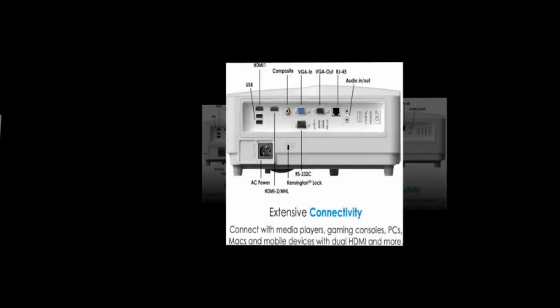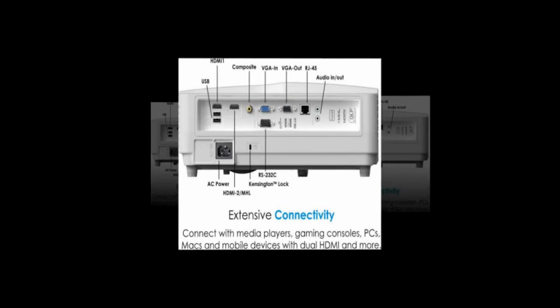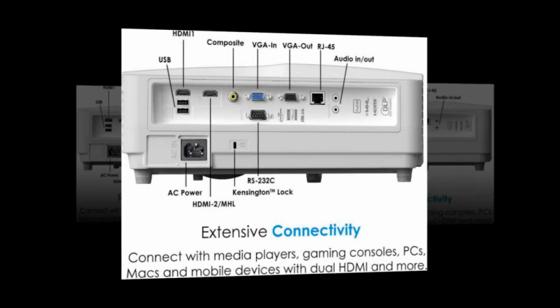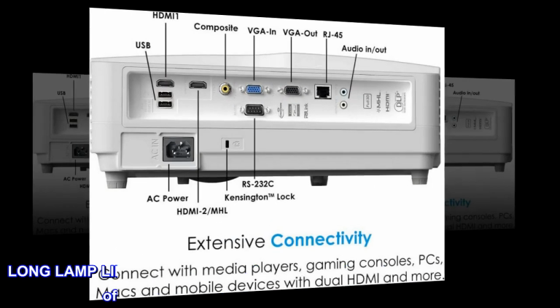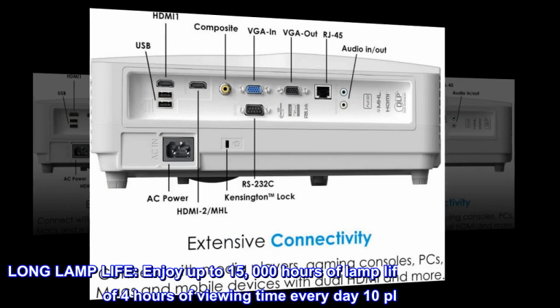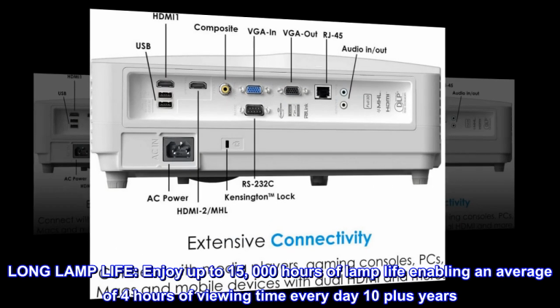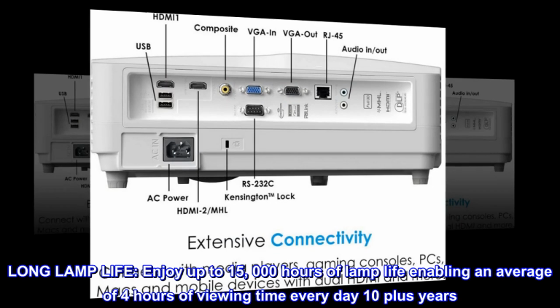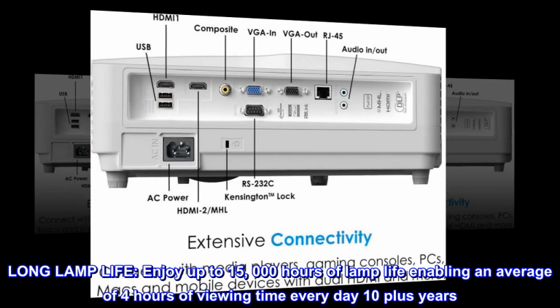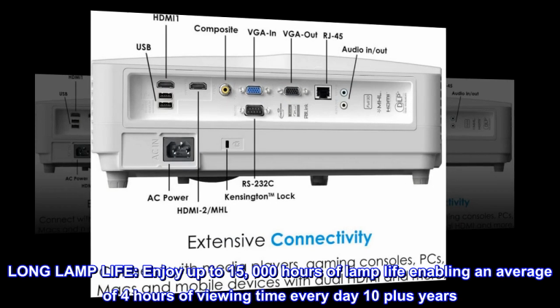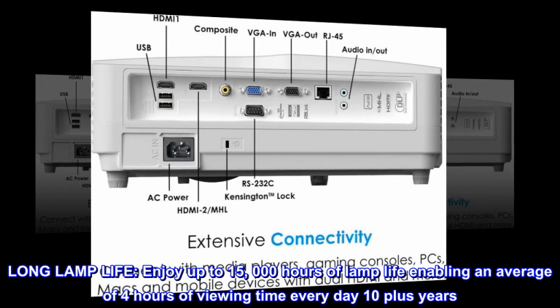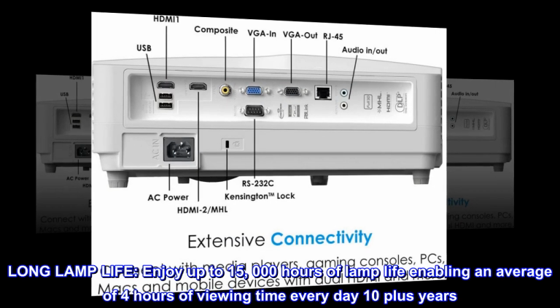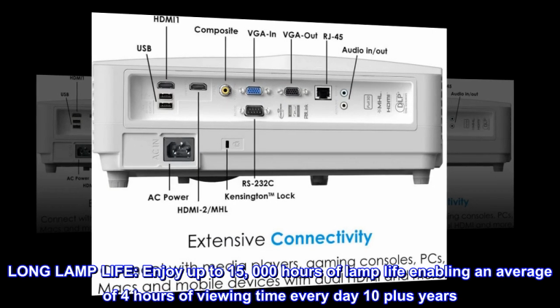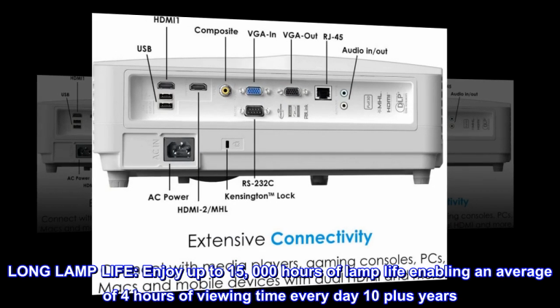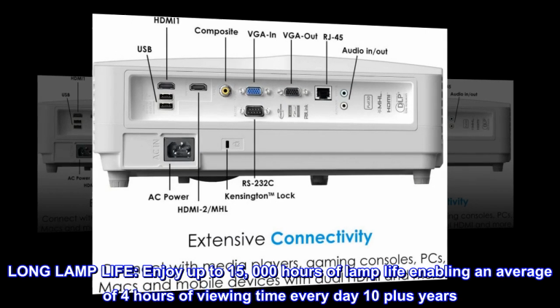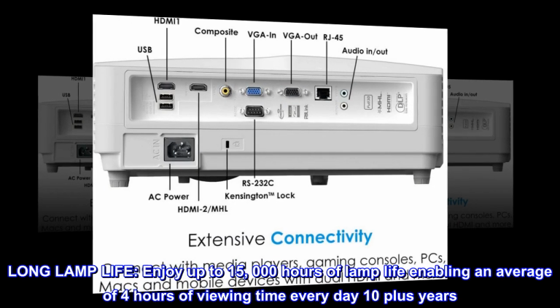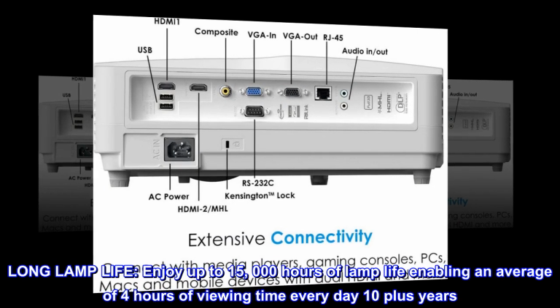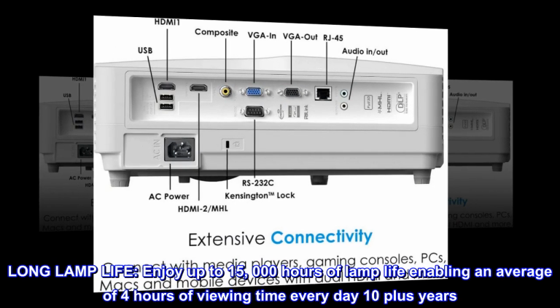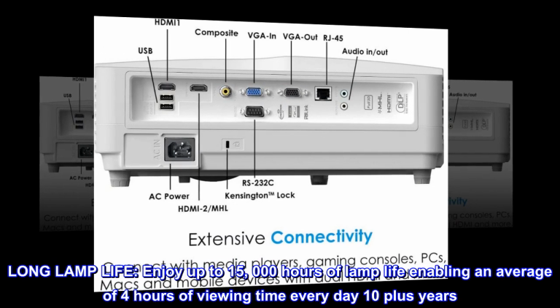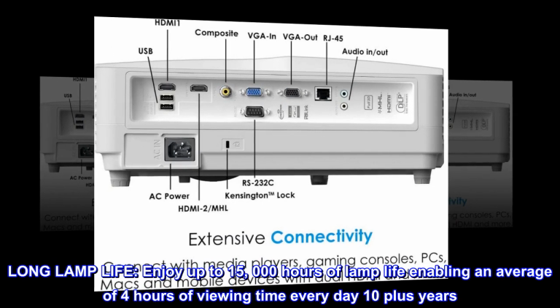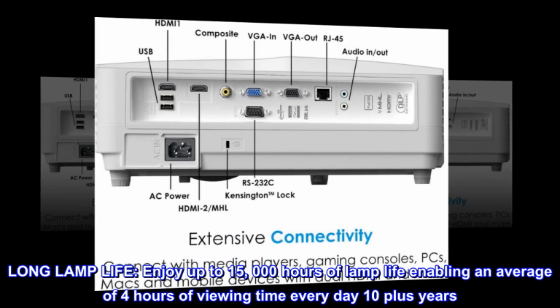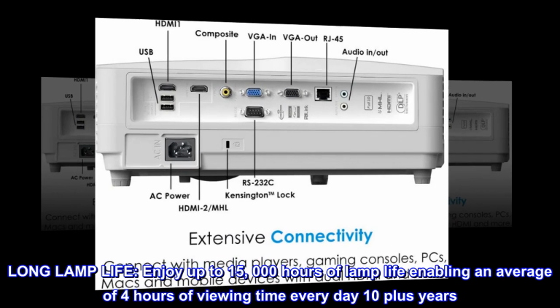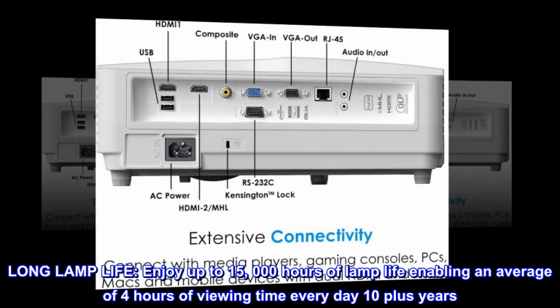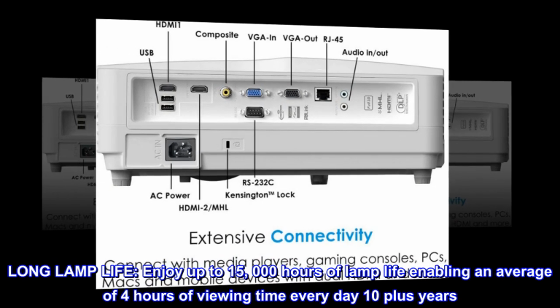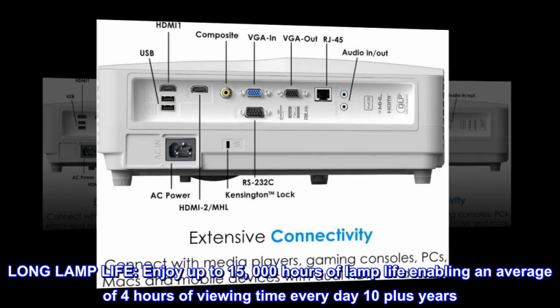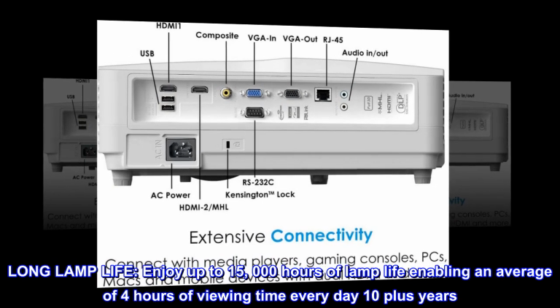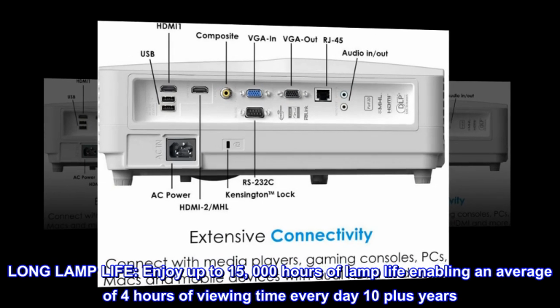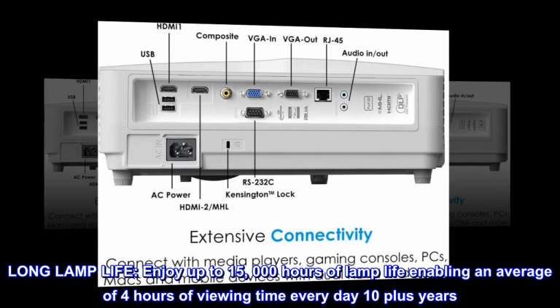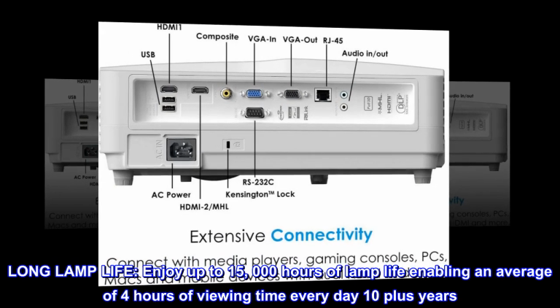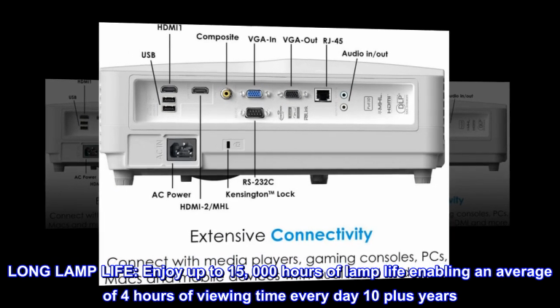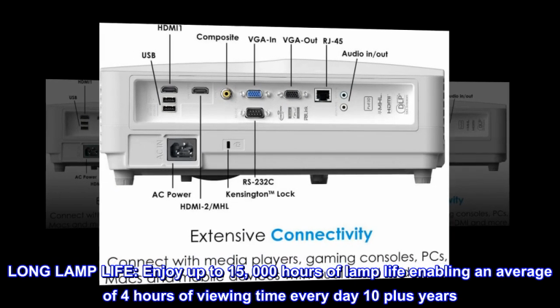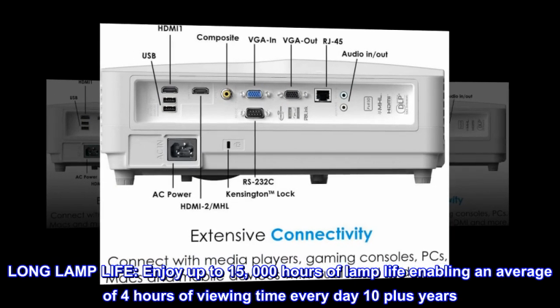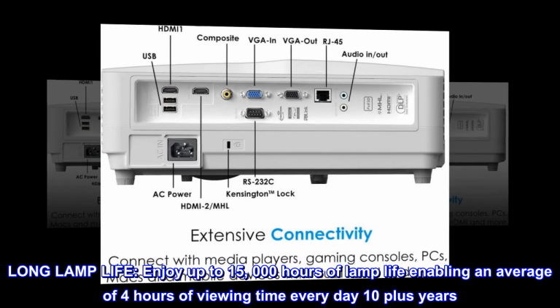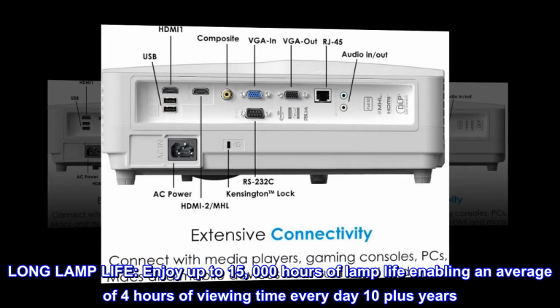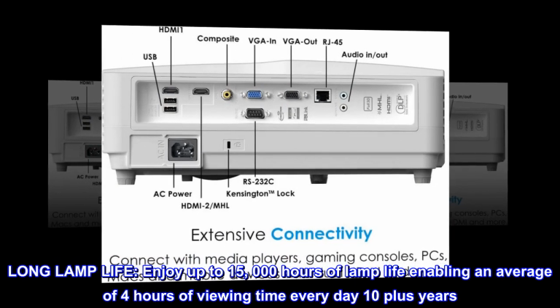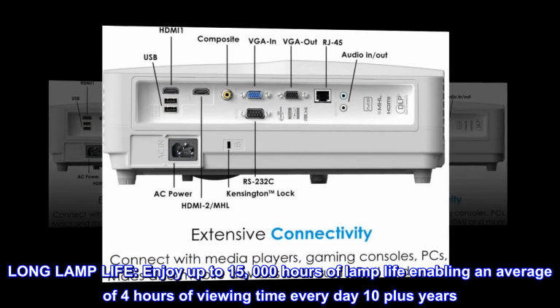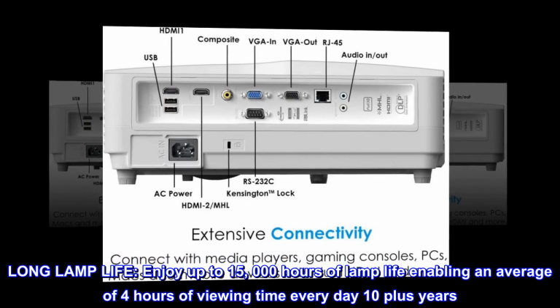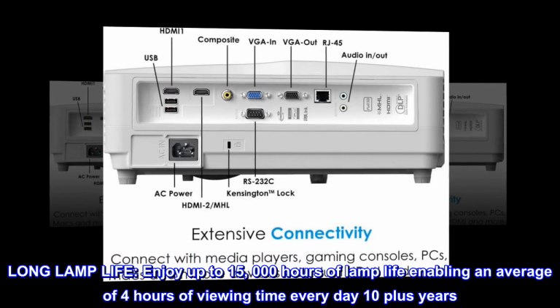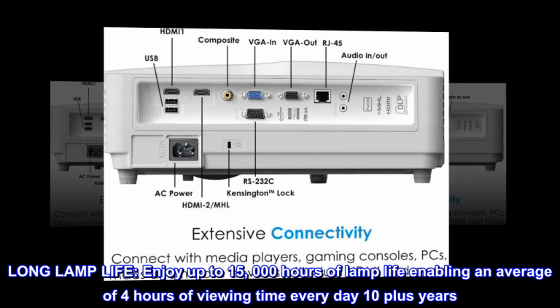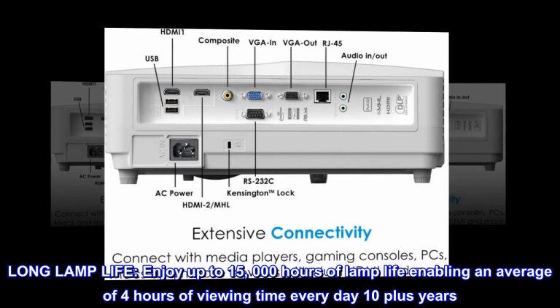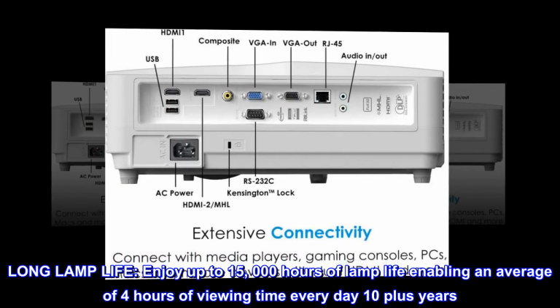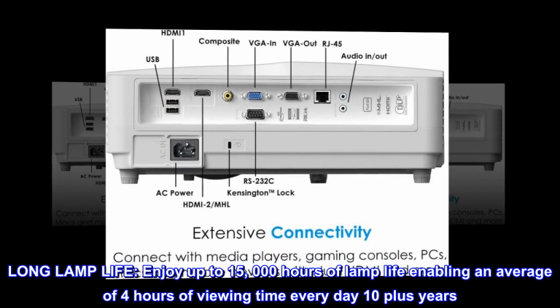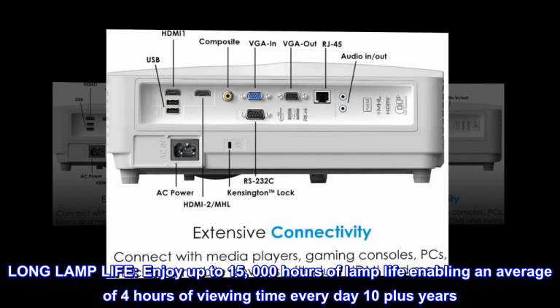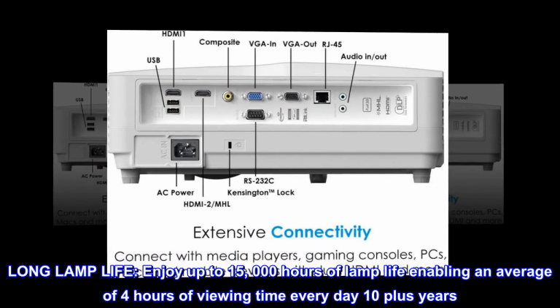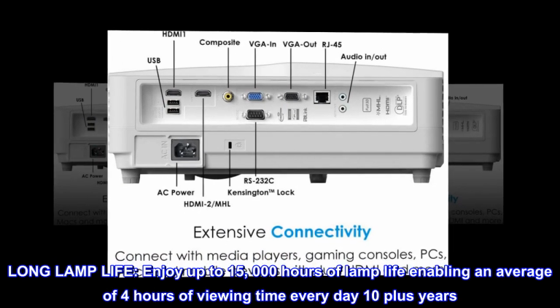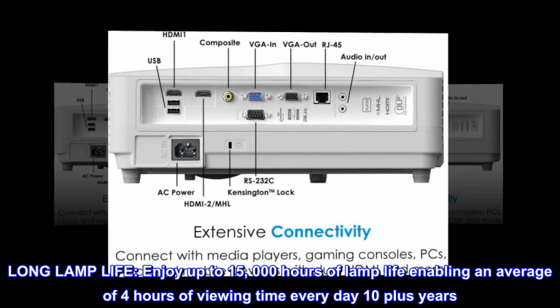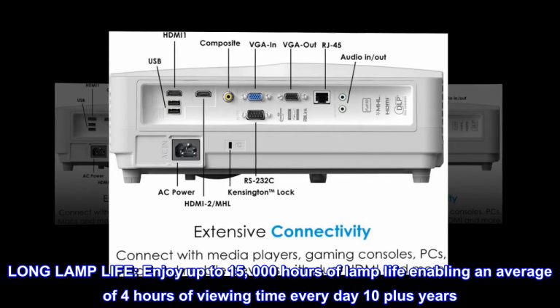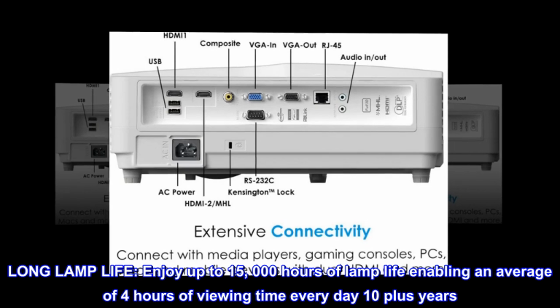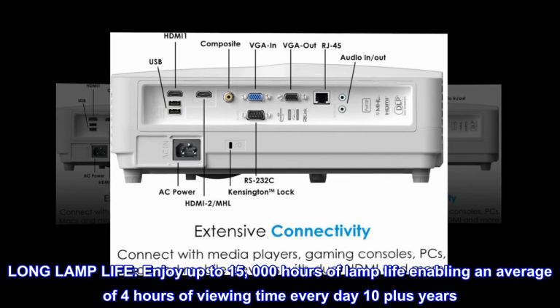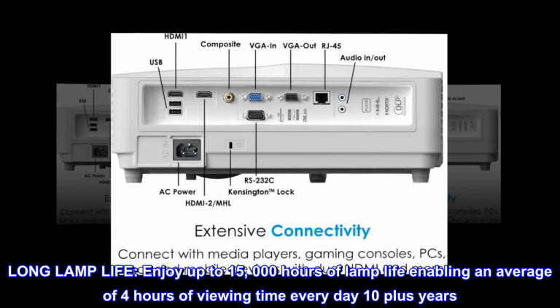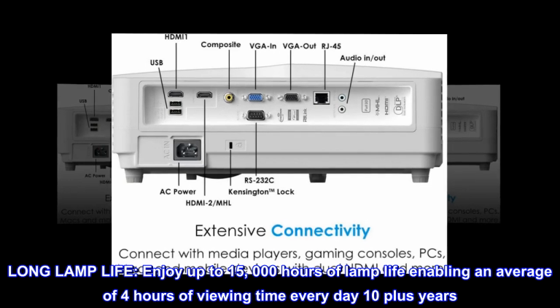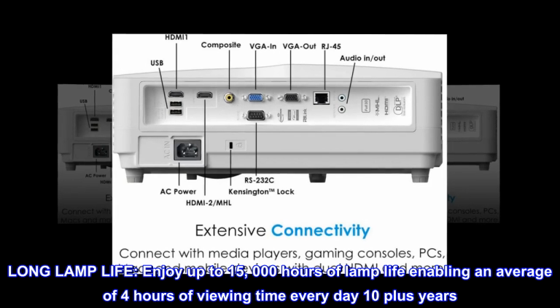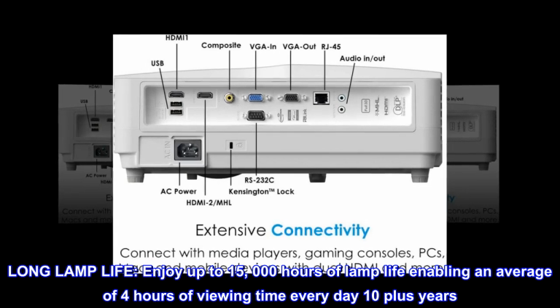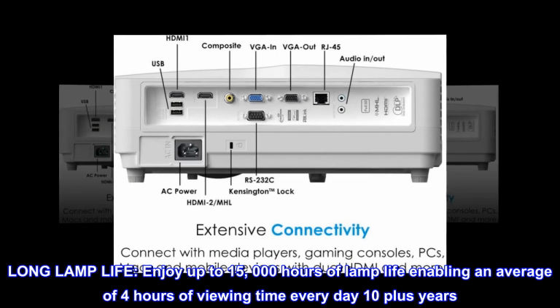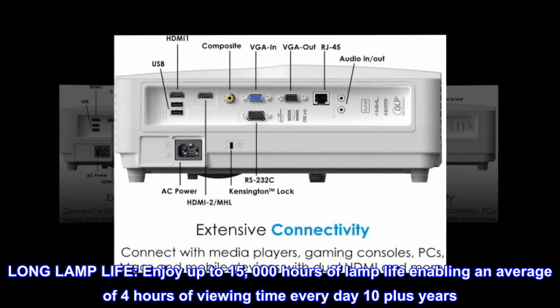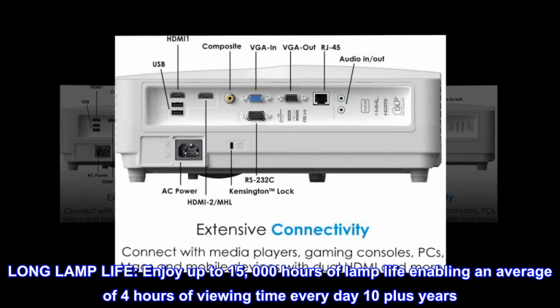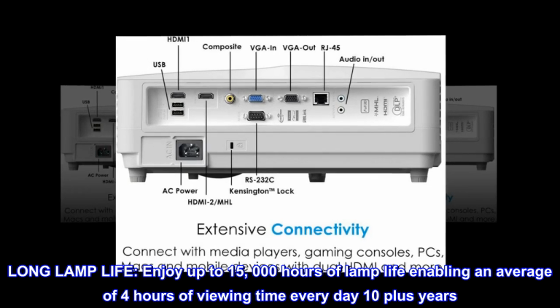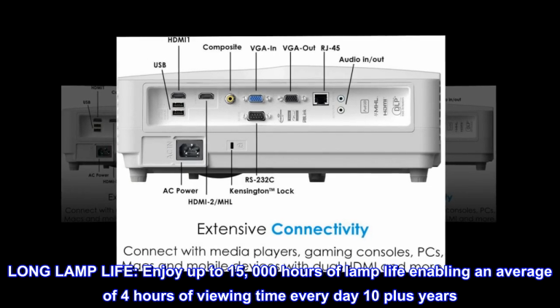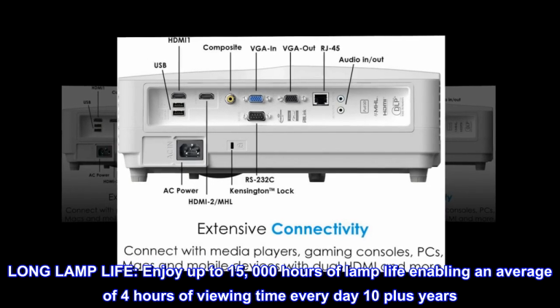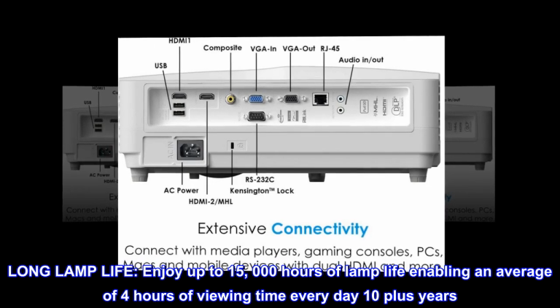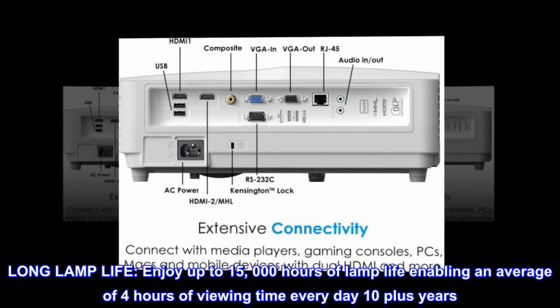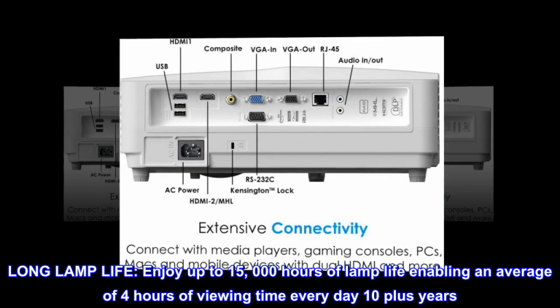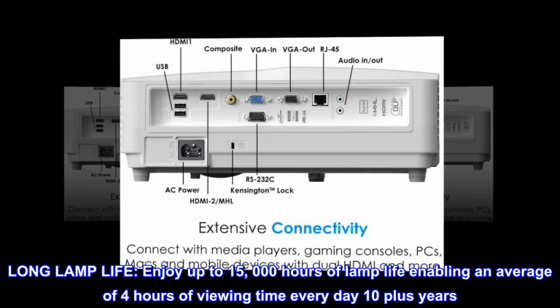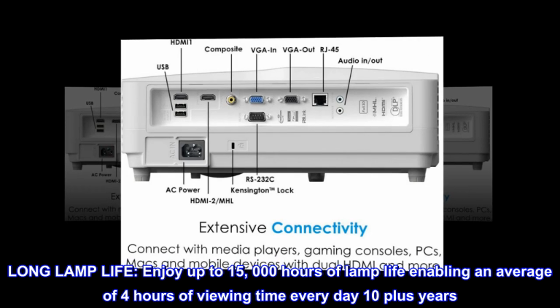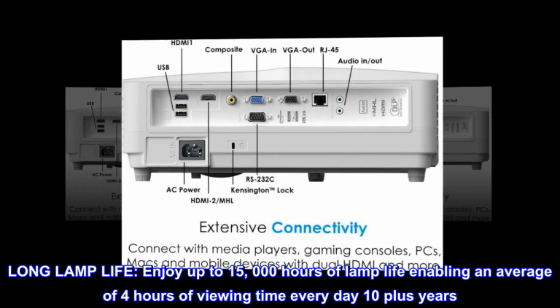Long lamp life. Enjoy up to 15,000 hours of lamp life, enabling an average of 4 hours of viewing time every day — 10 plus years.